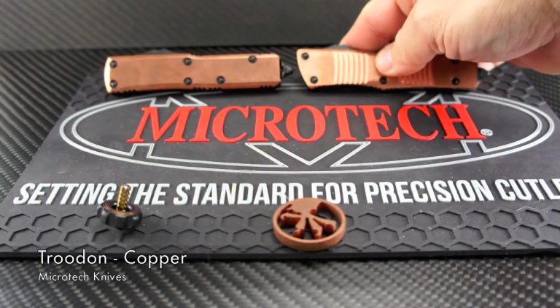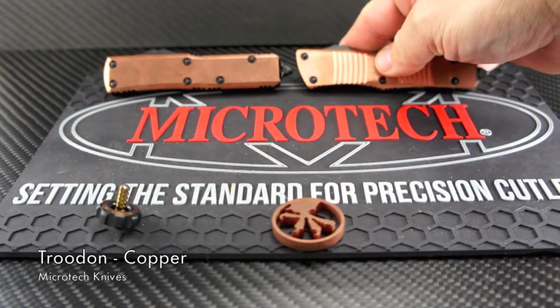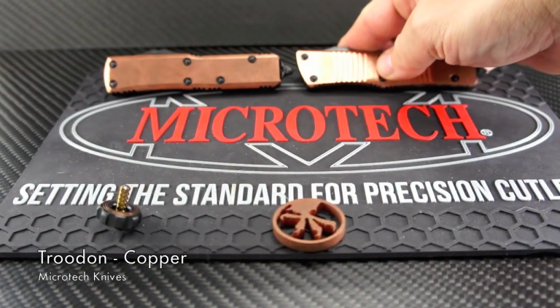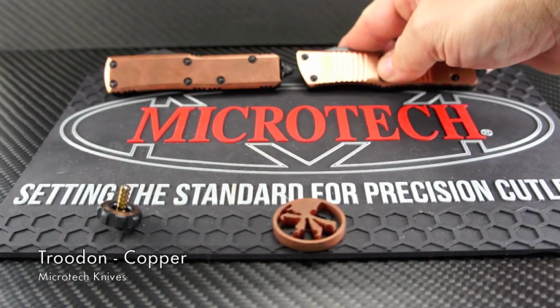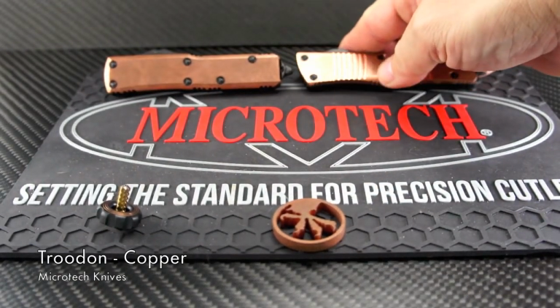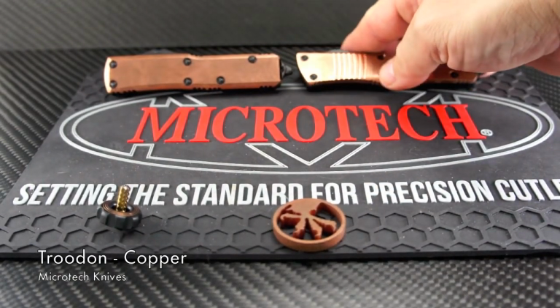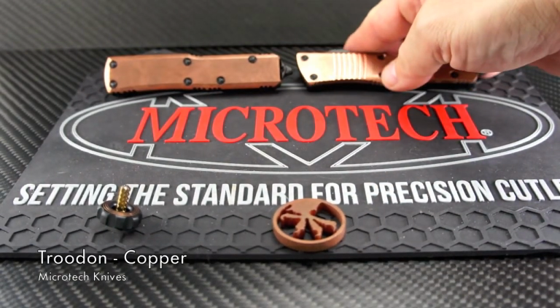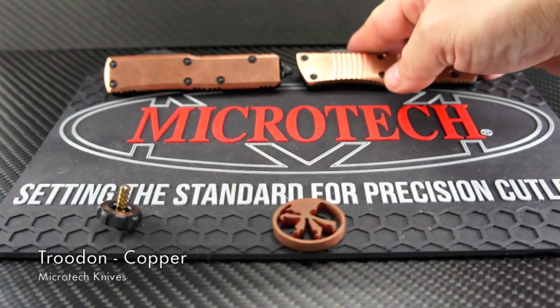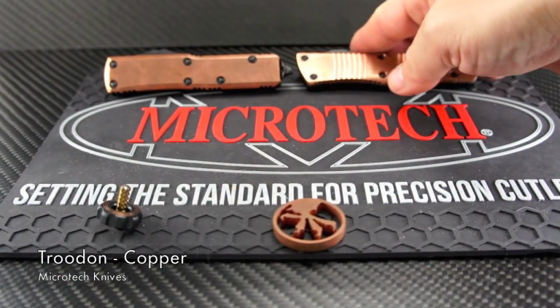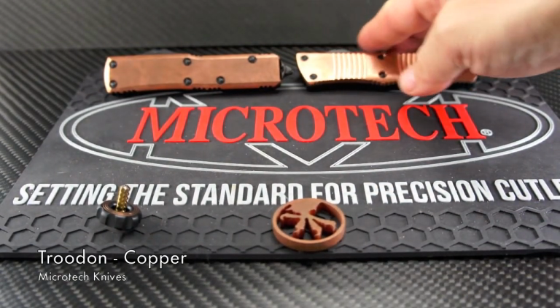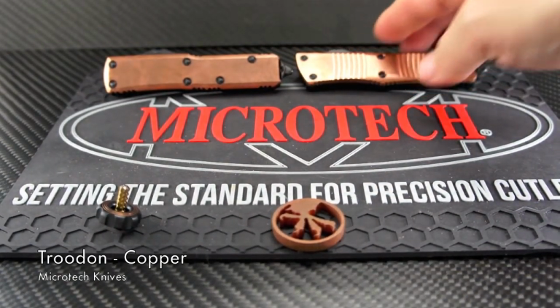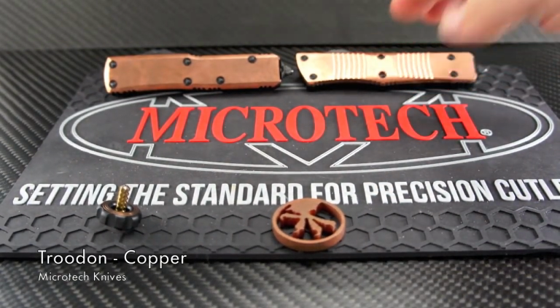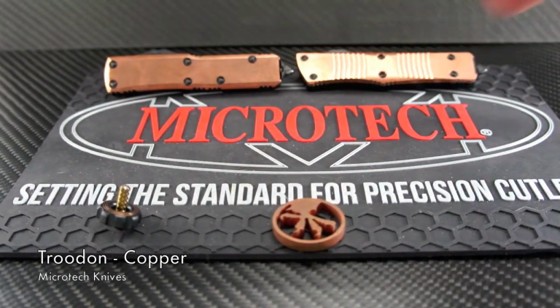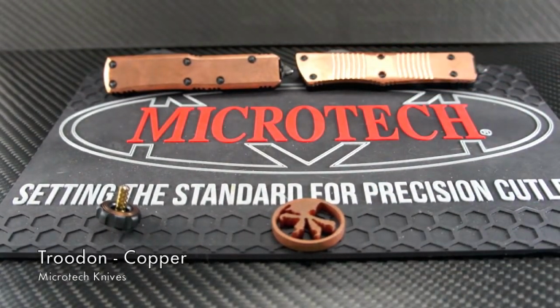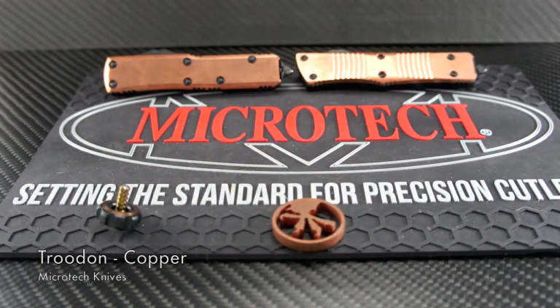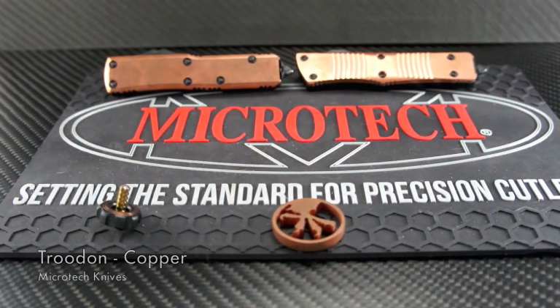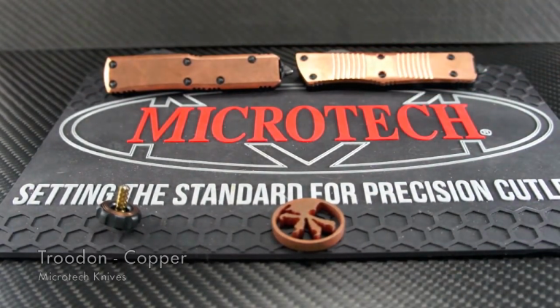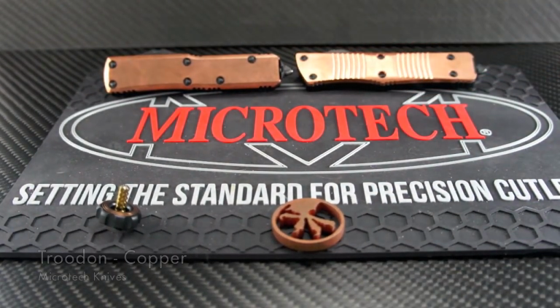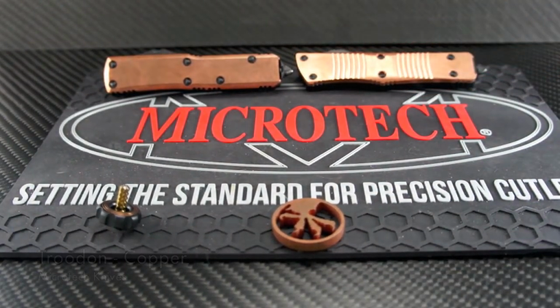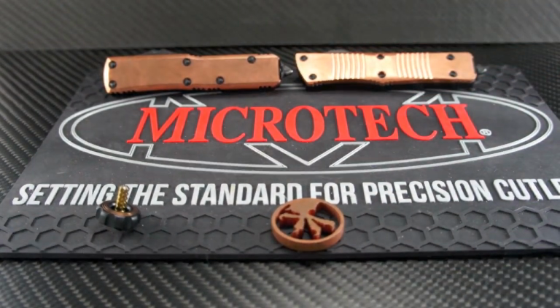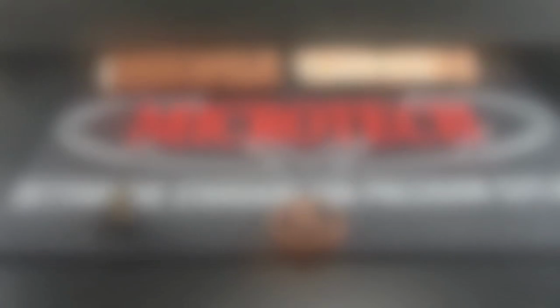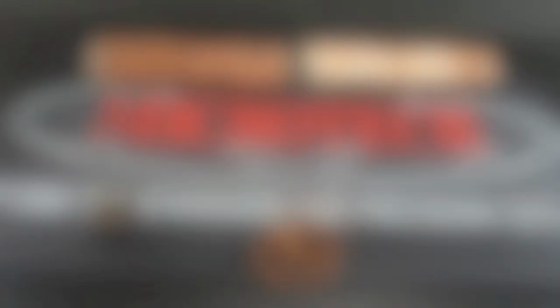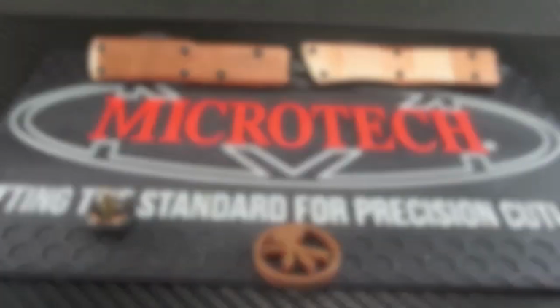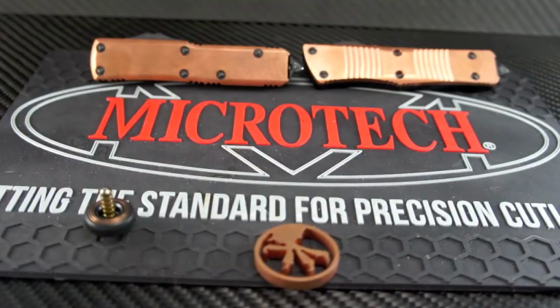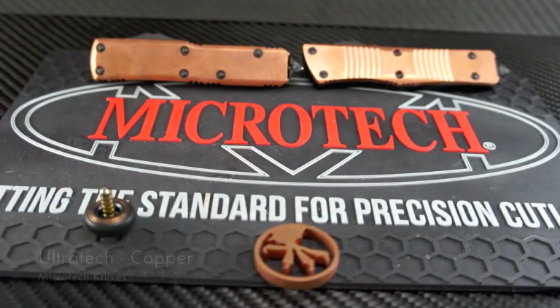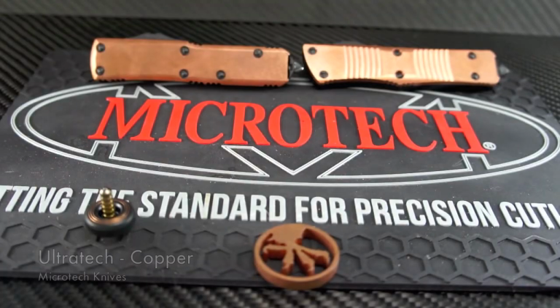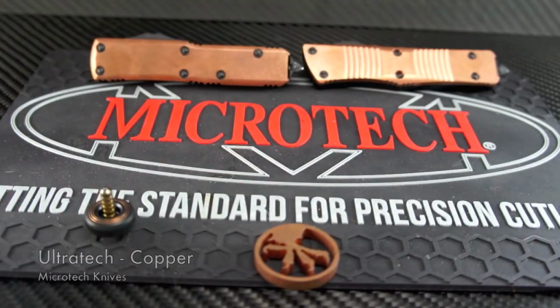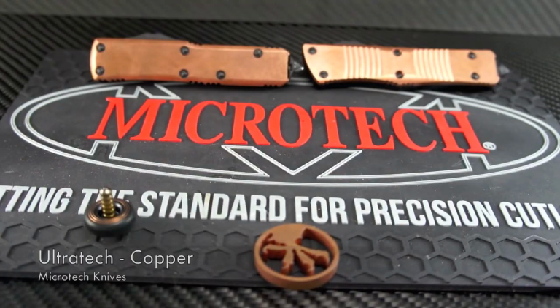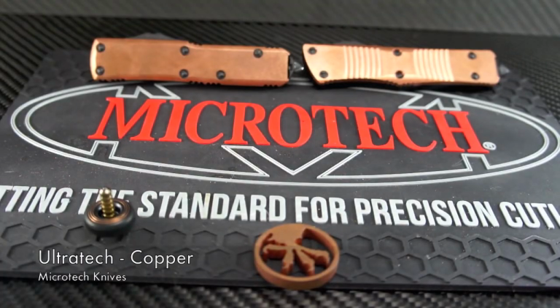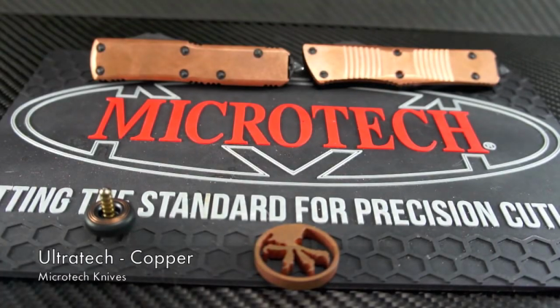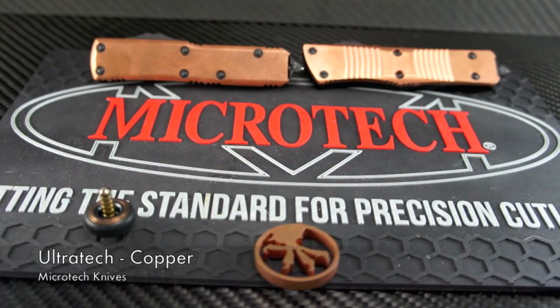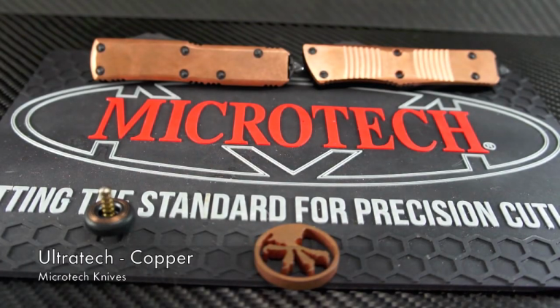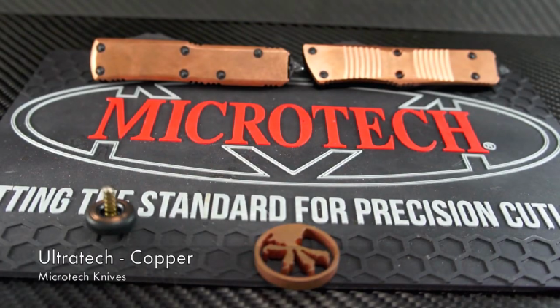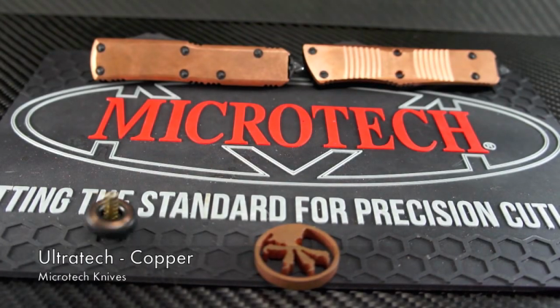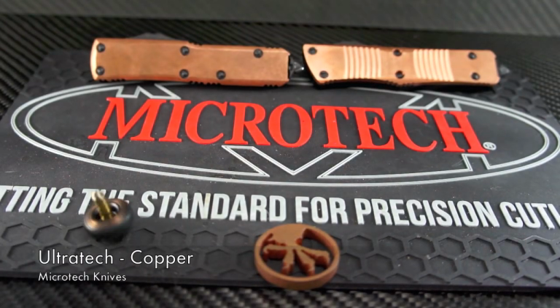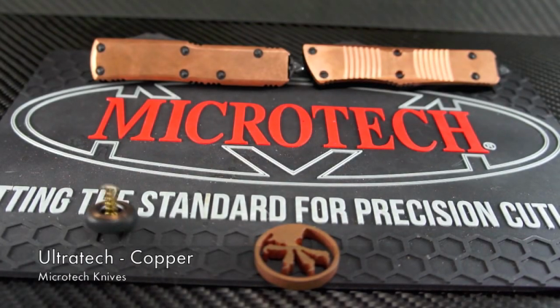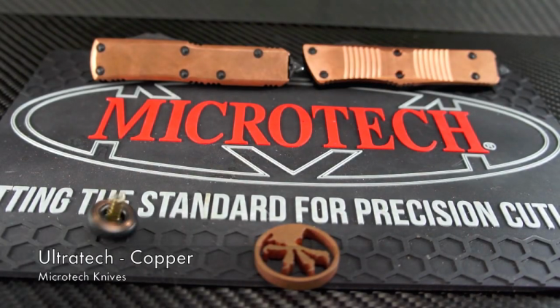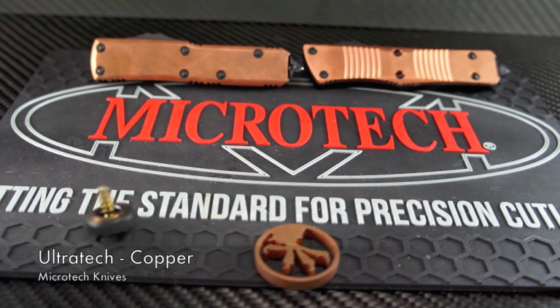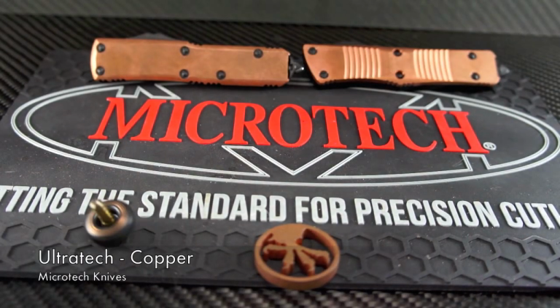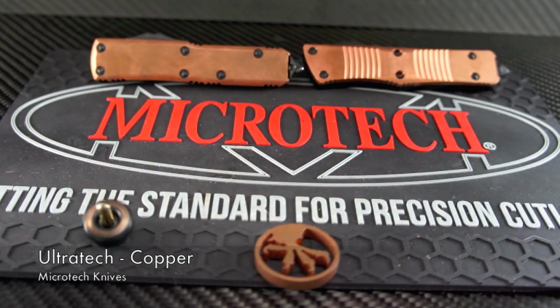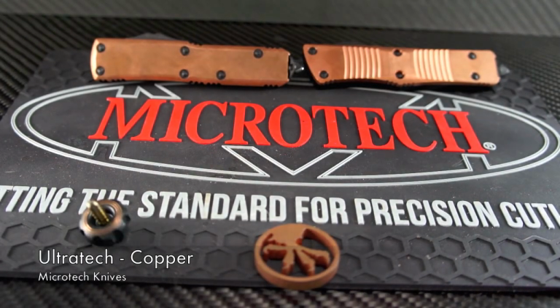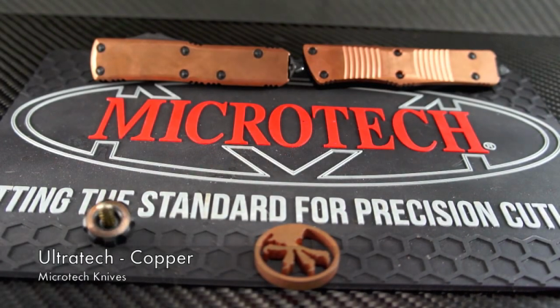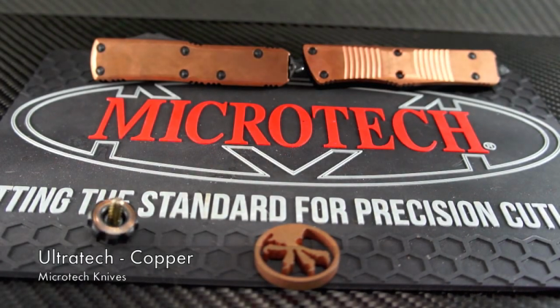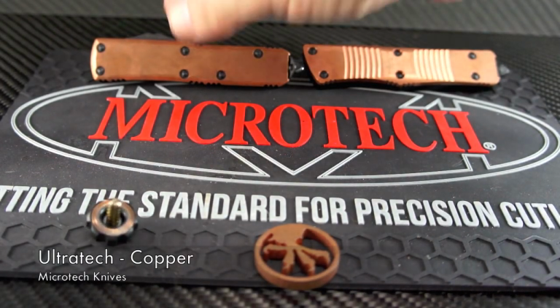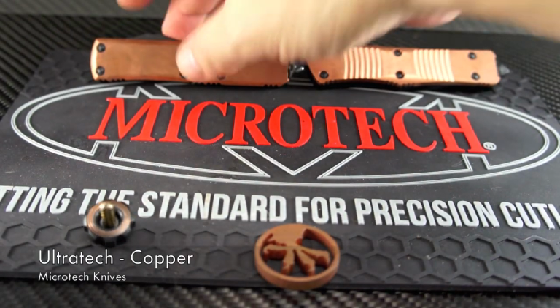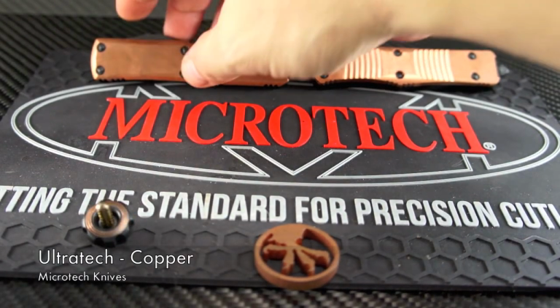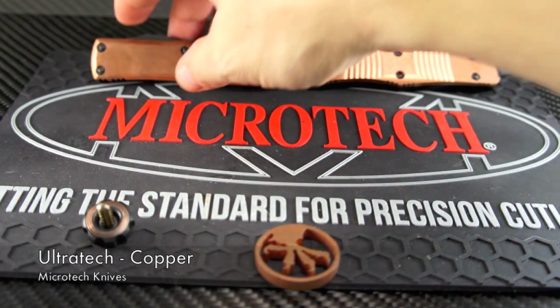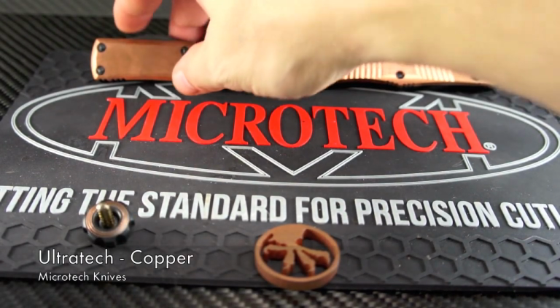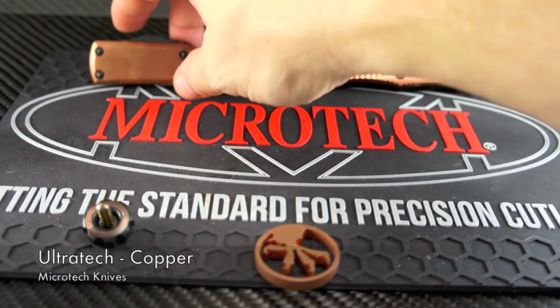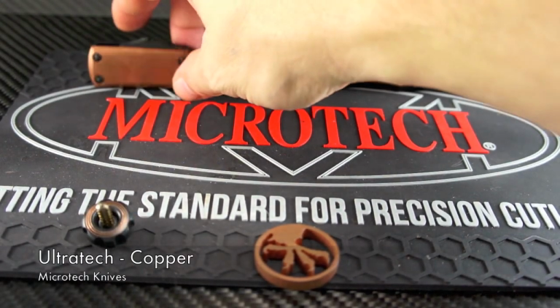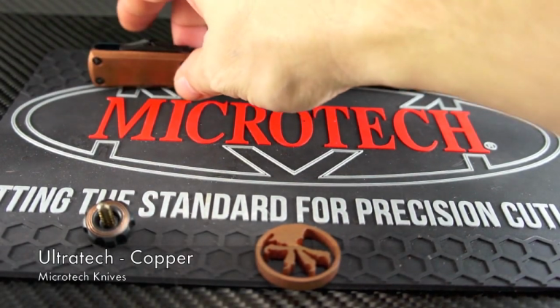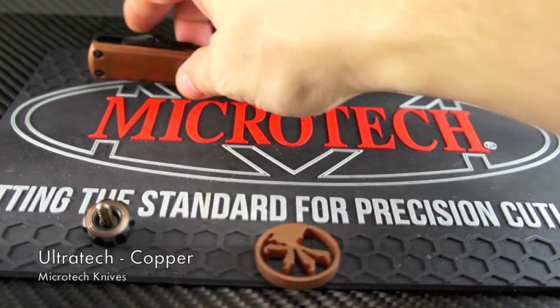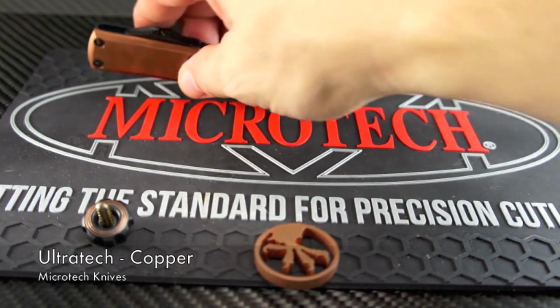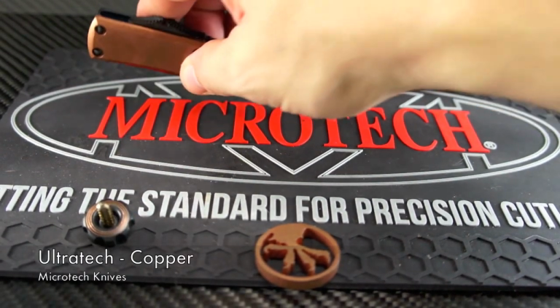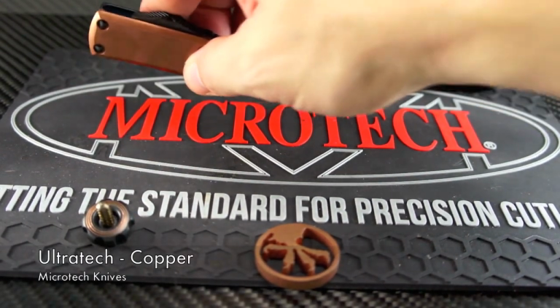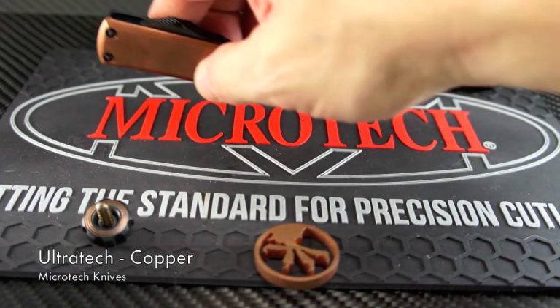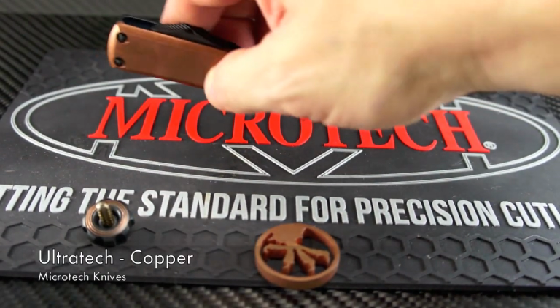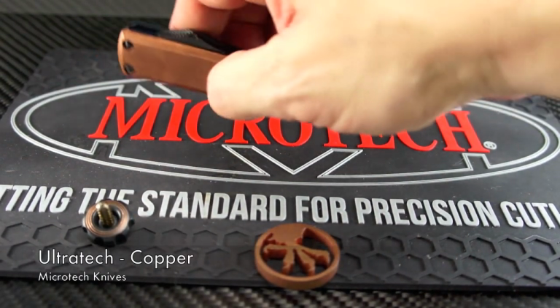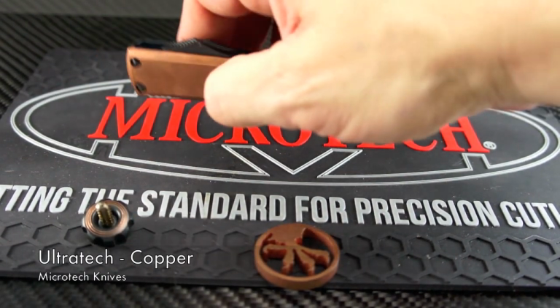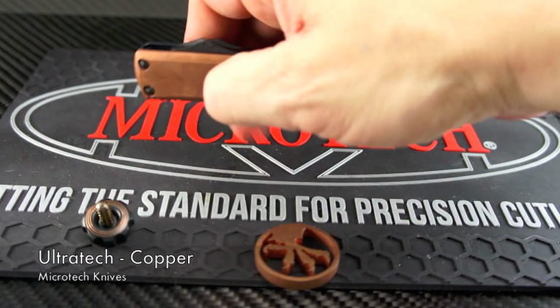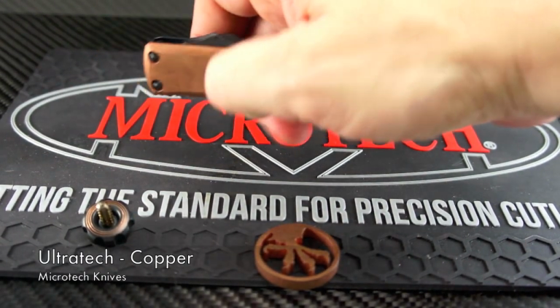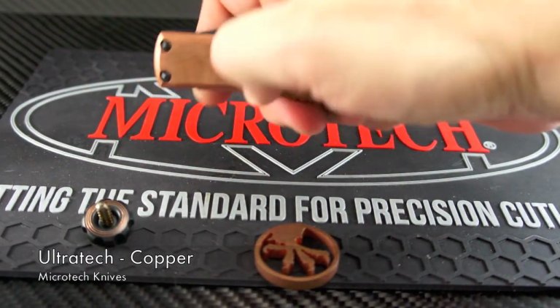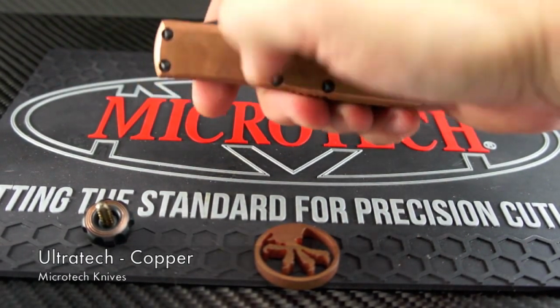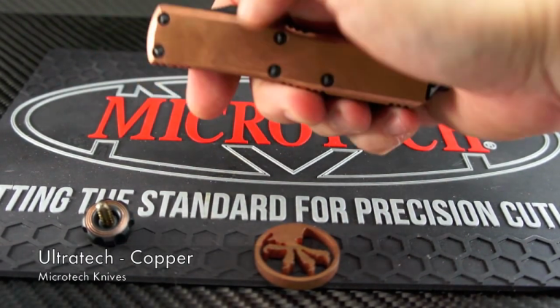The Trudon grip excels over the other Microtech texturing — it grips in a fantastic way that doesn't hurt and will keep your grip secure whether your hands are wet or dry. The Microtech UTX-85 Copper Series is a nice and clean version of this model.